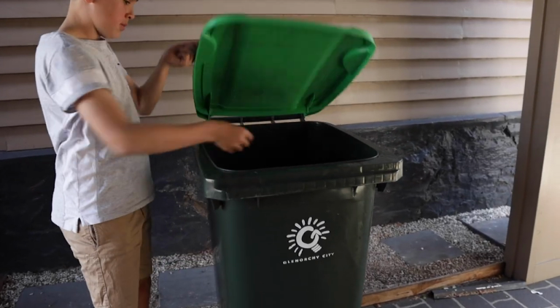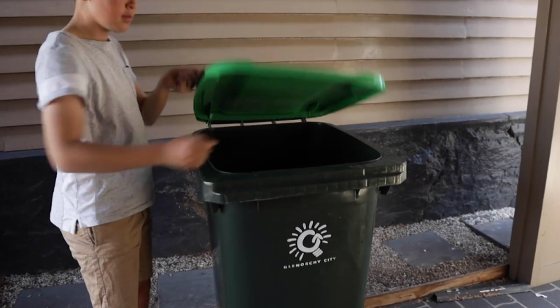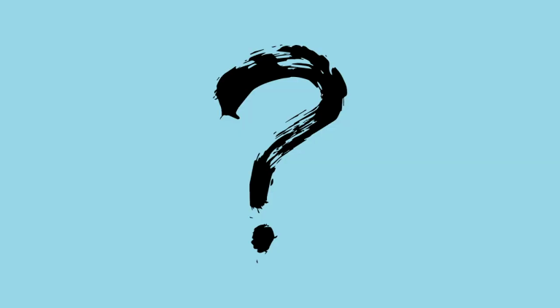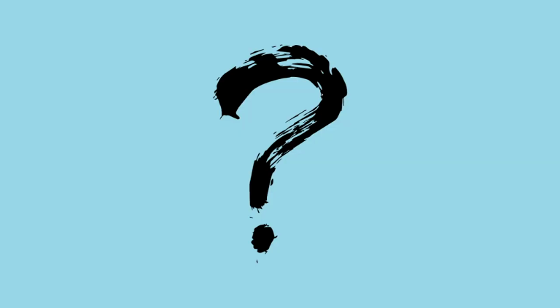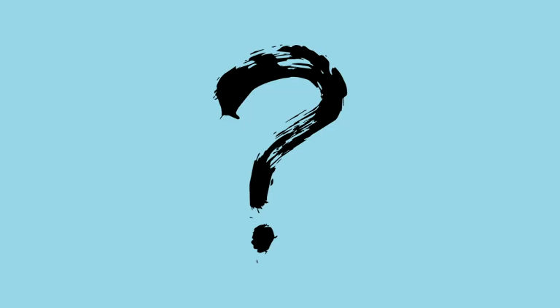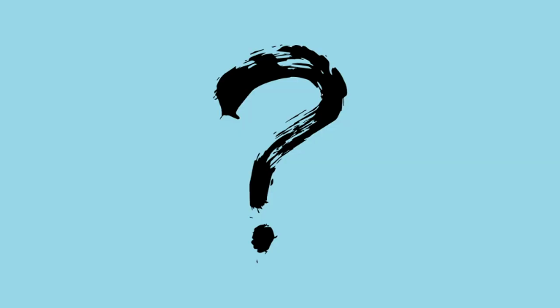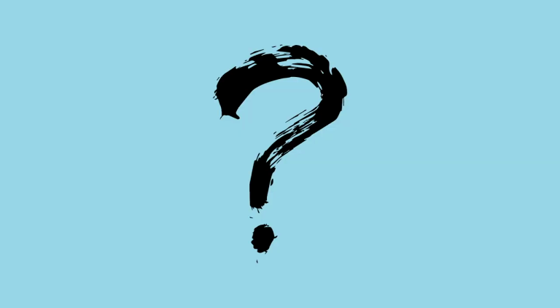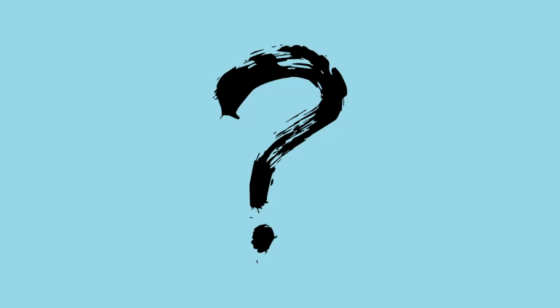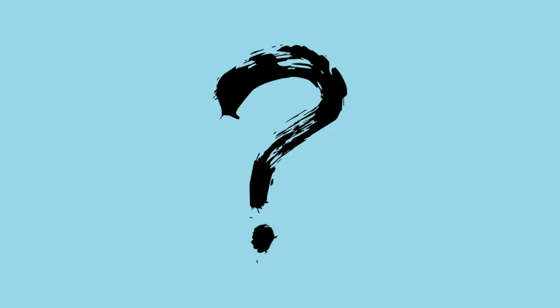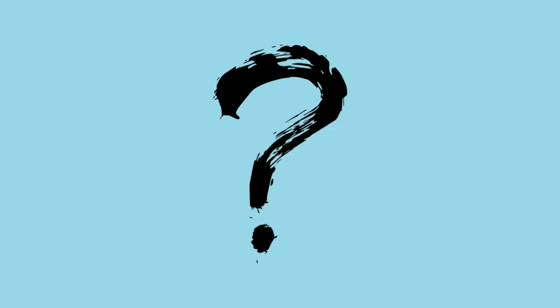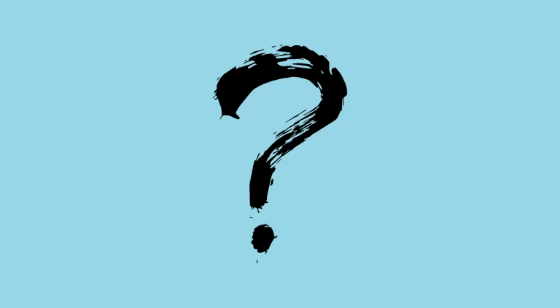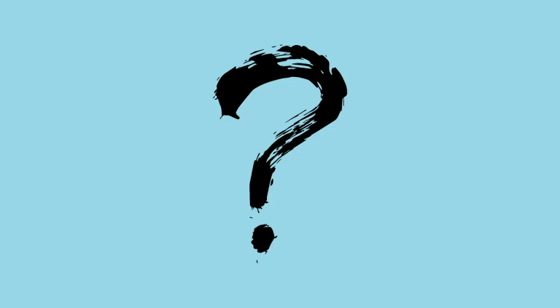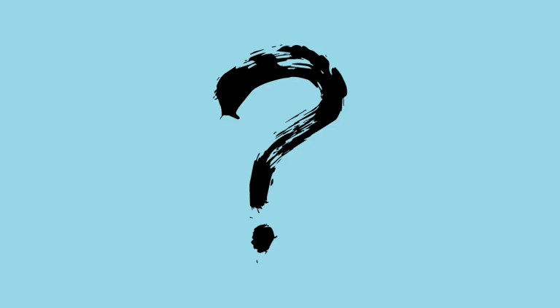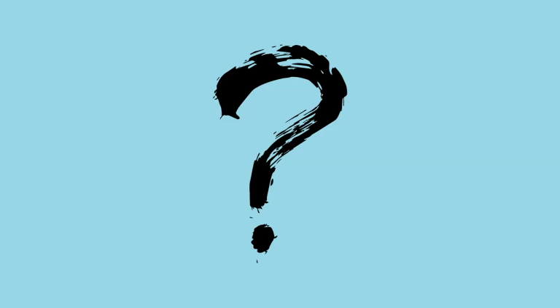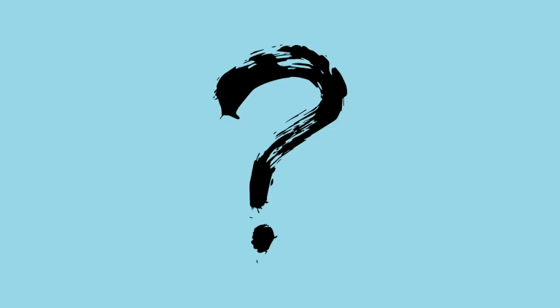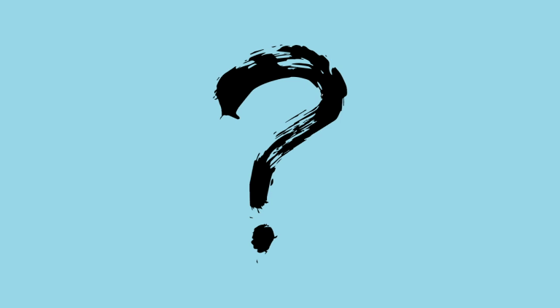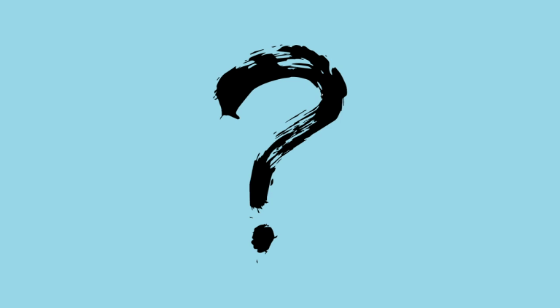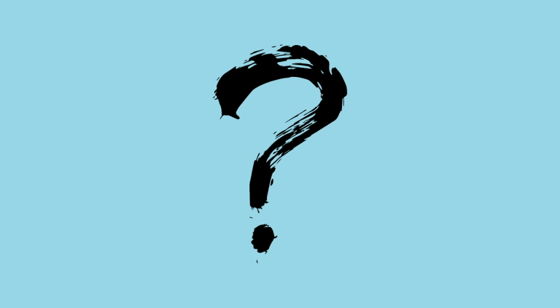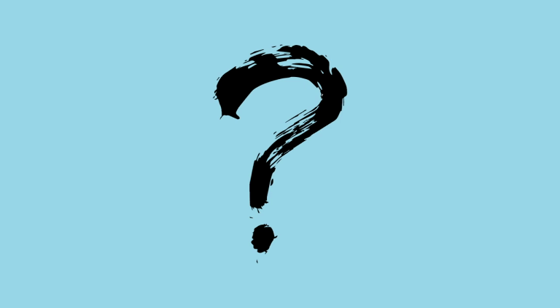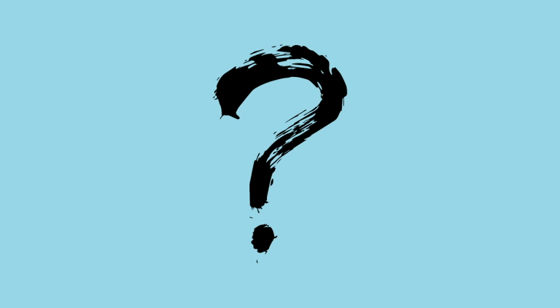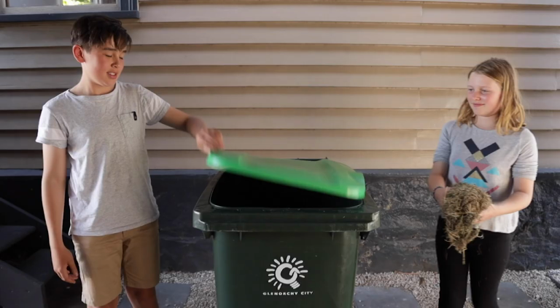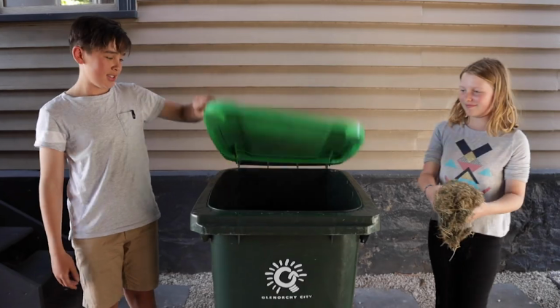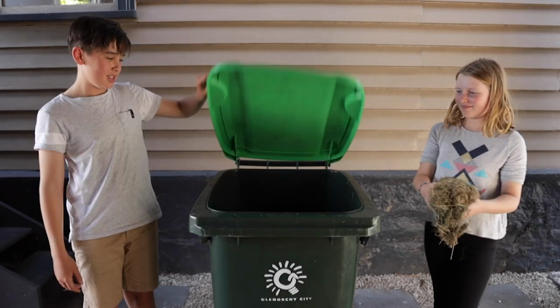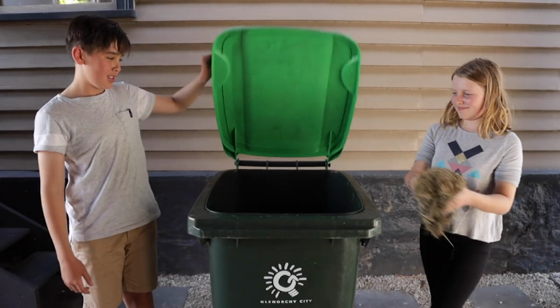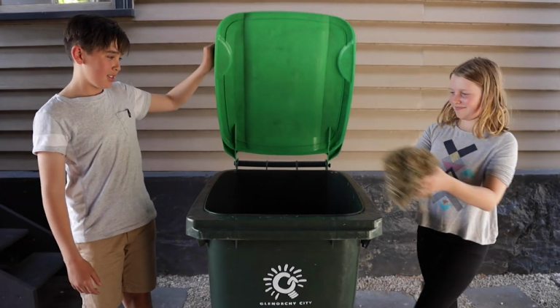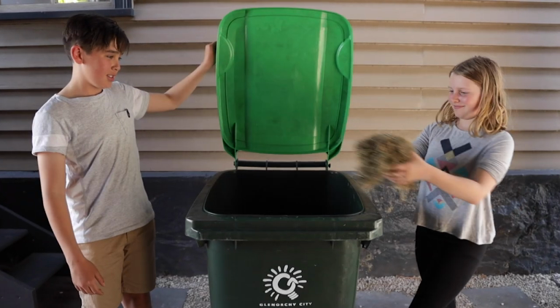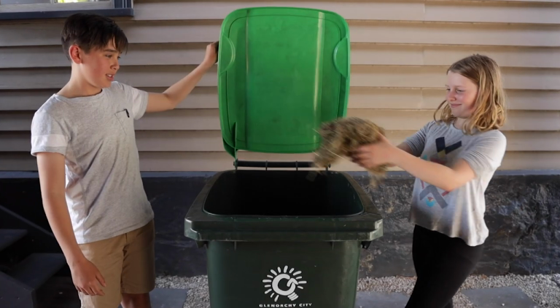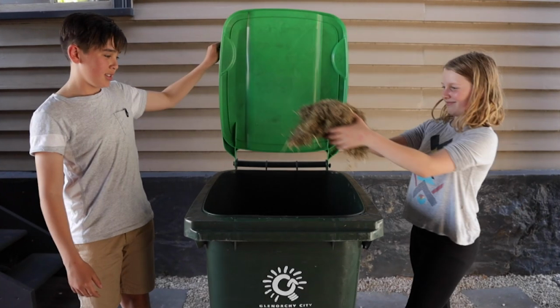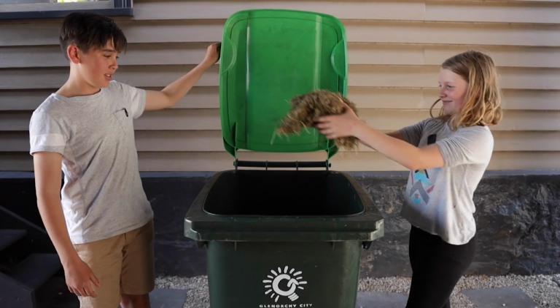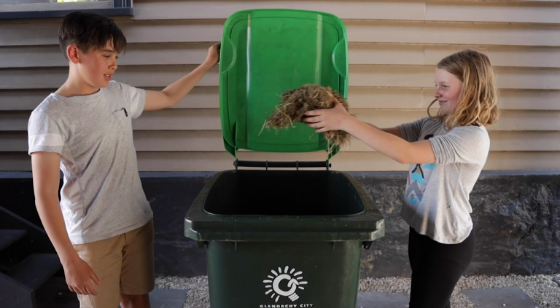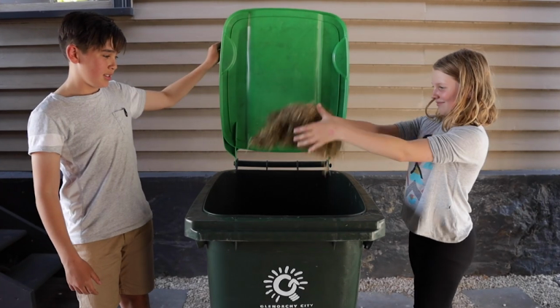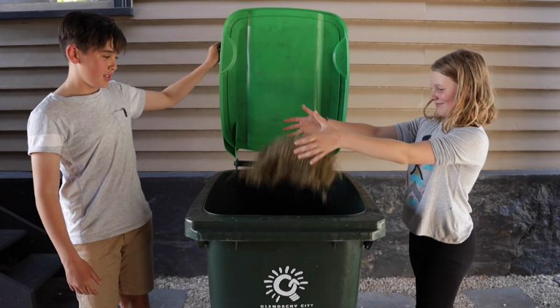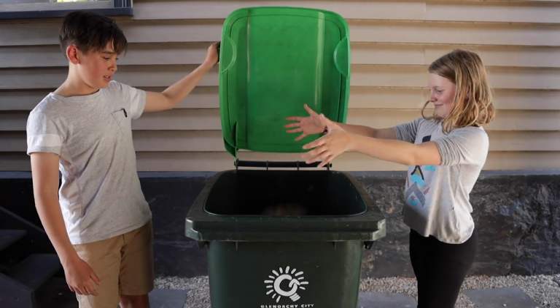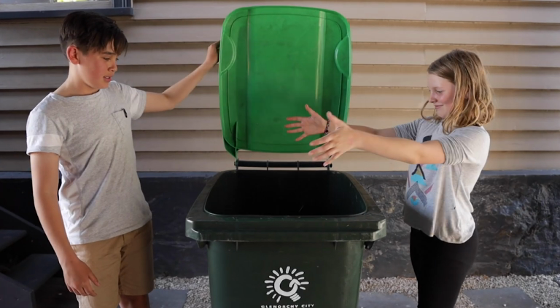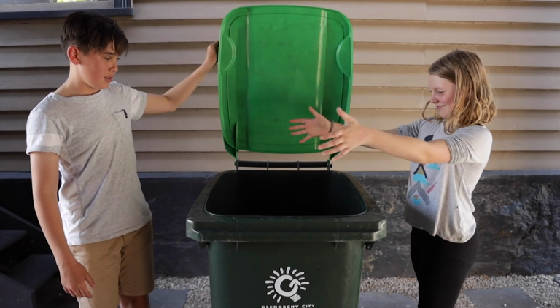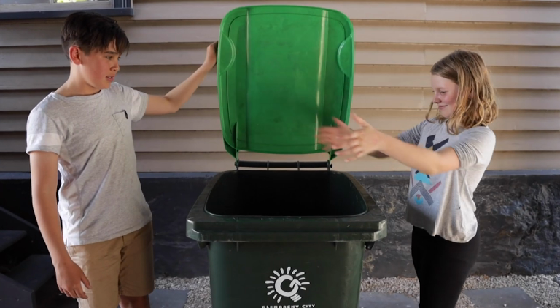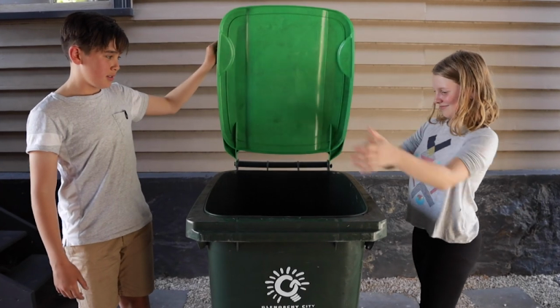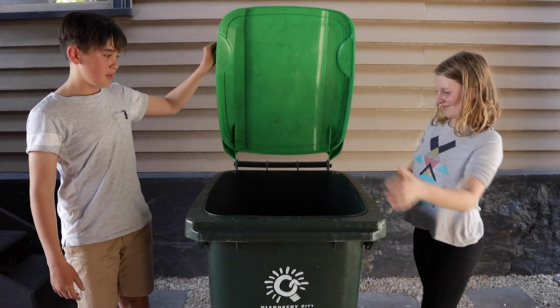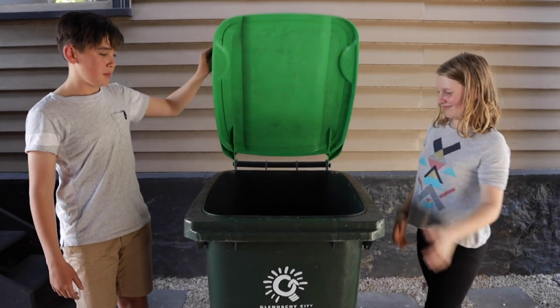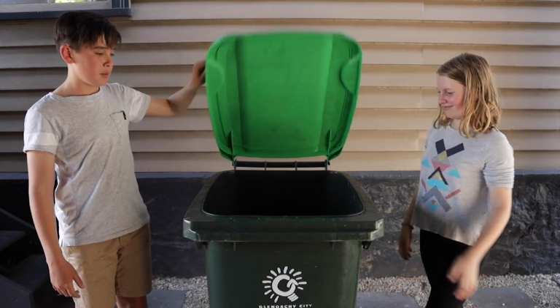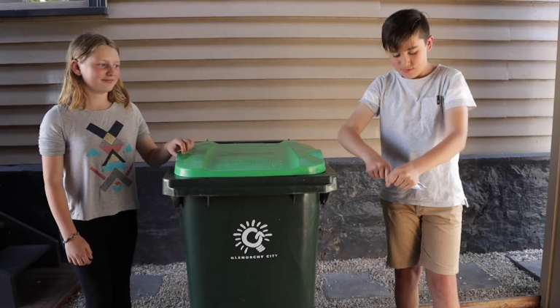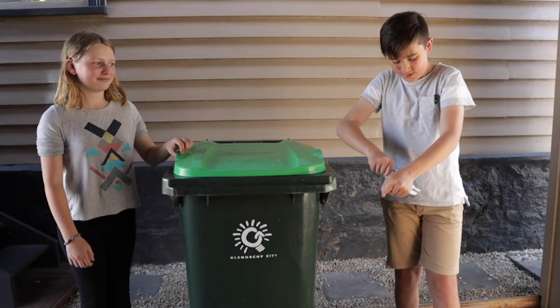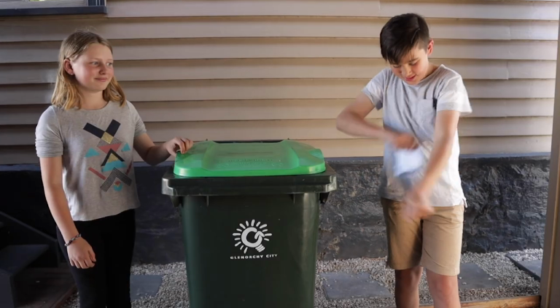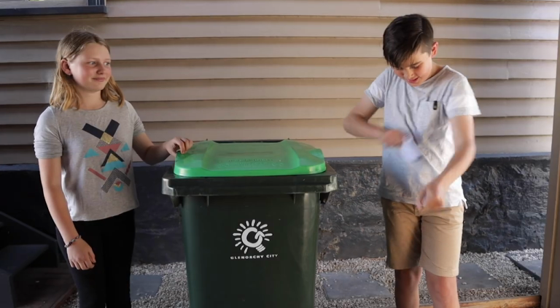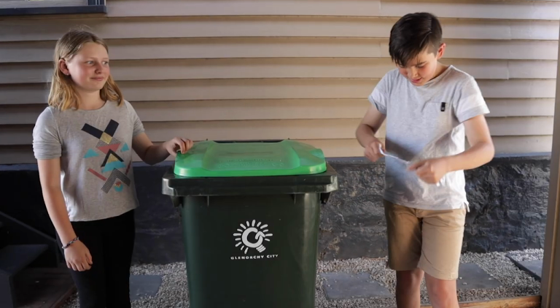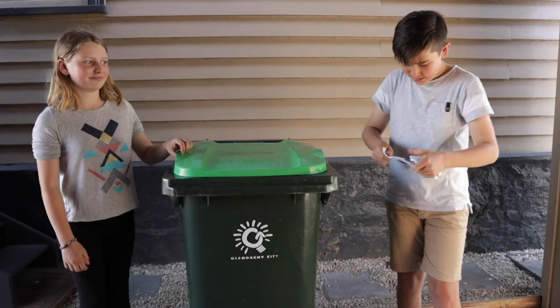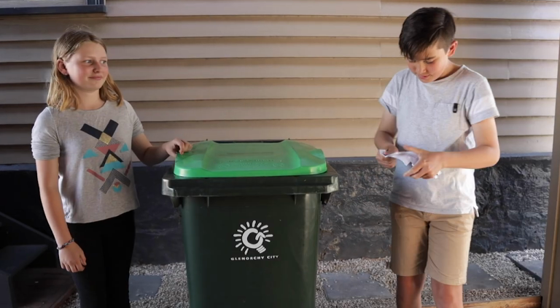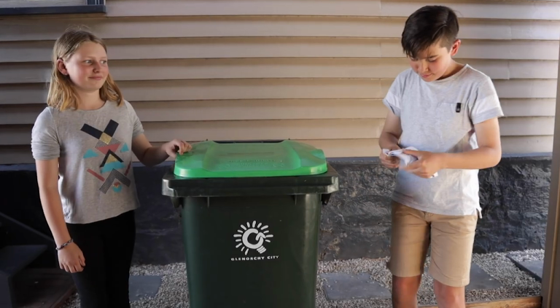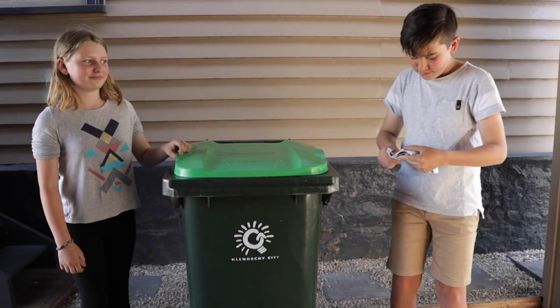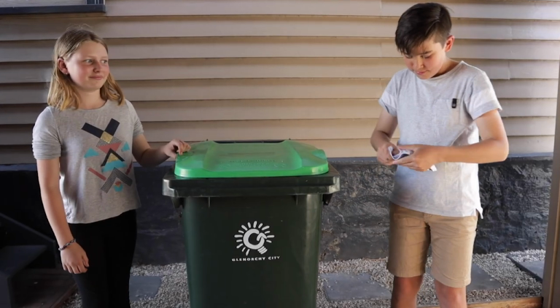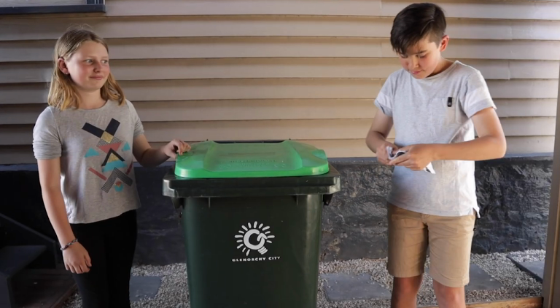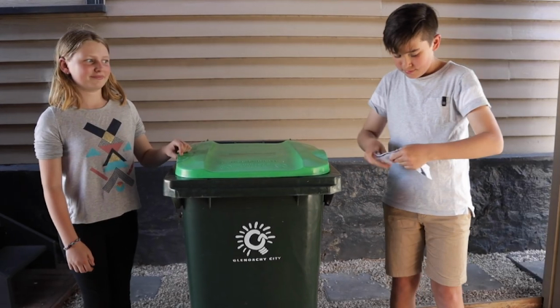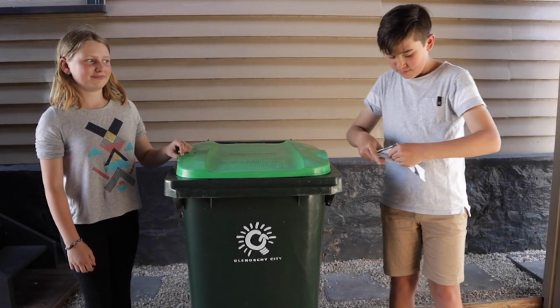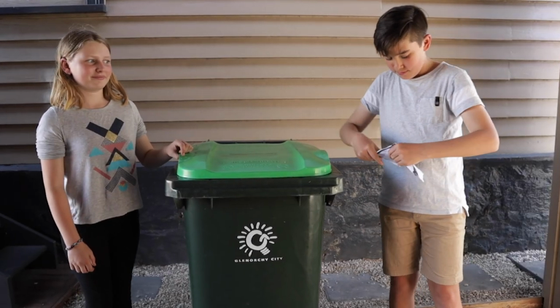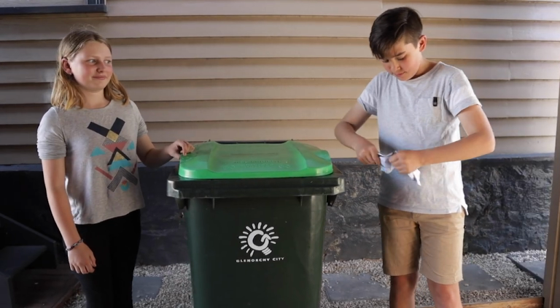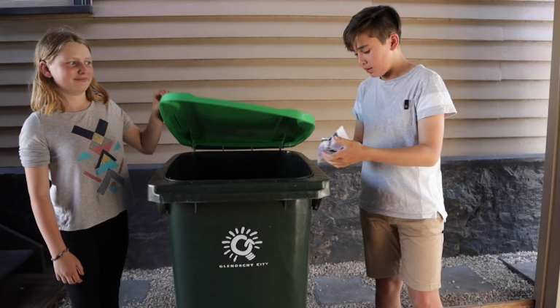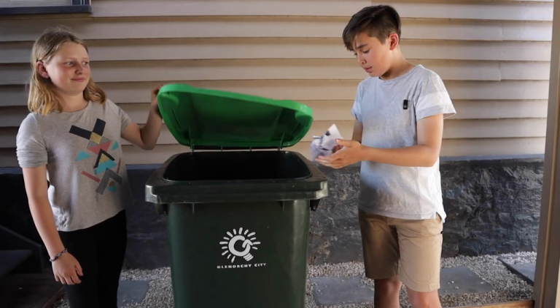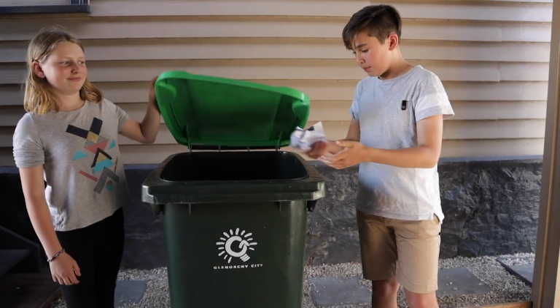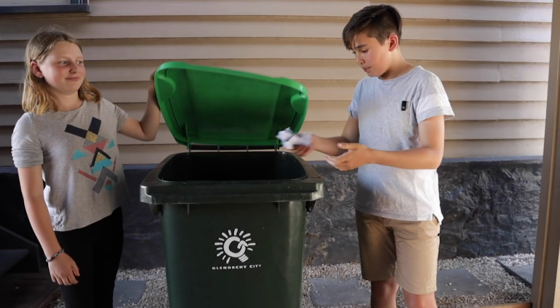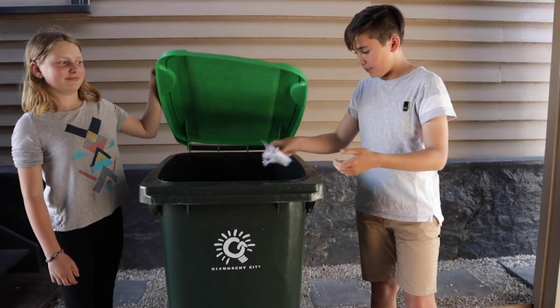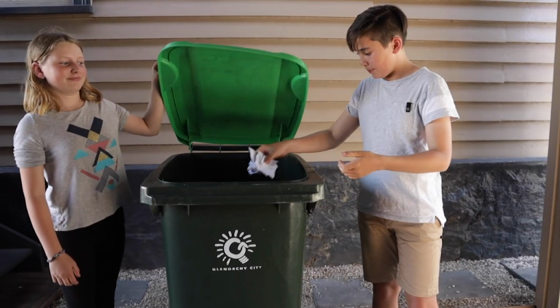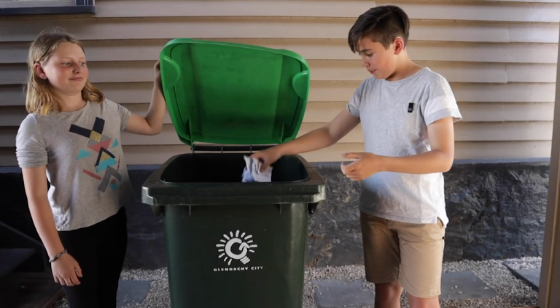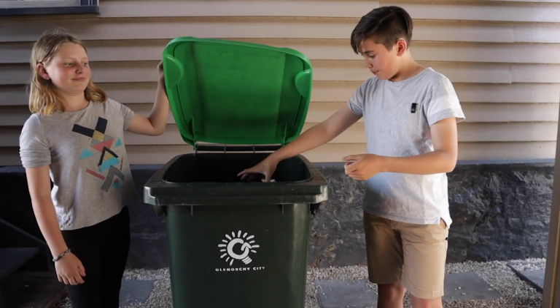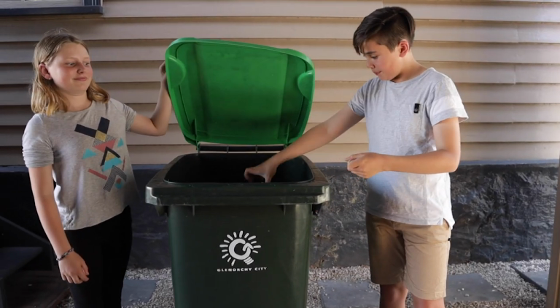What if it's smelly and wet? Add a layer of dry lawn clippings or shredded paper to absorb moisture and smells.